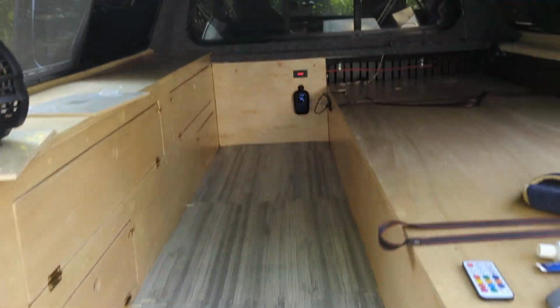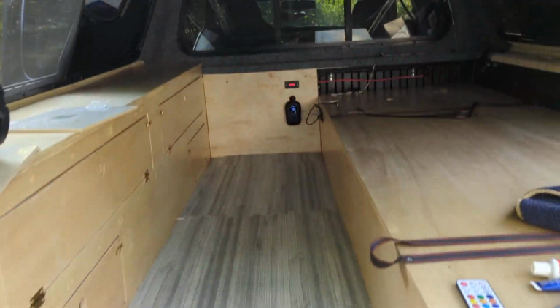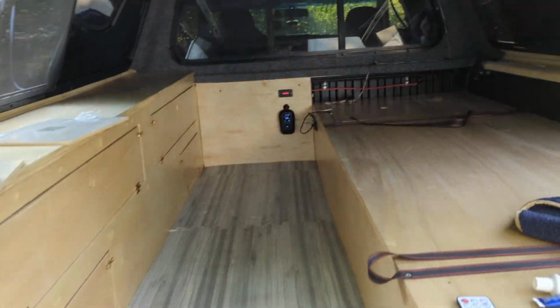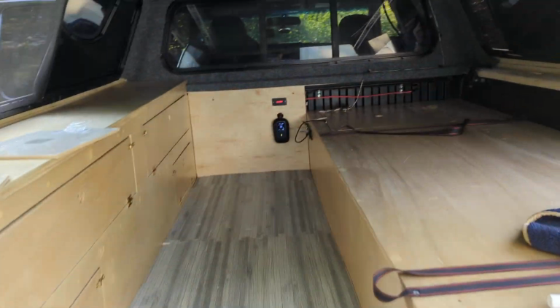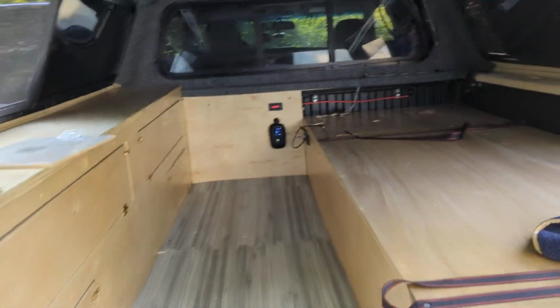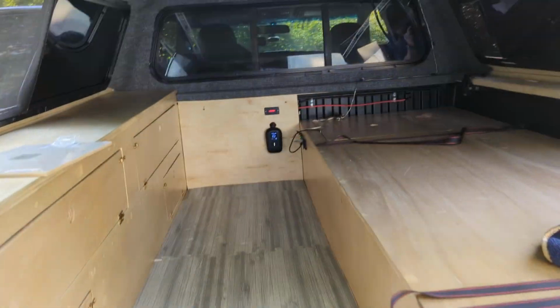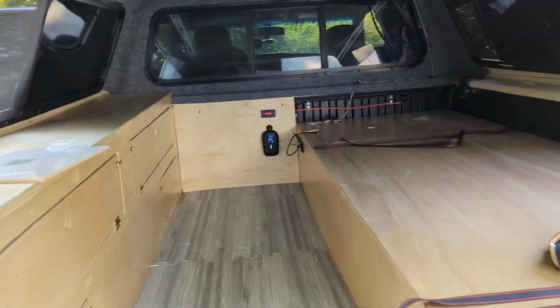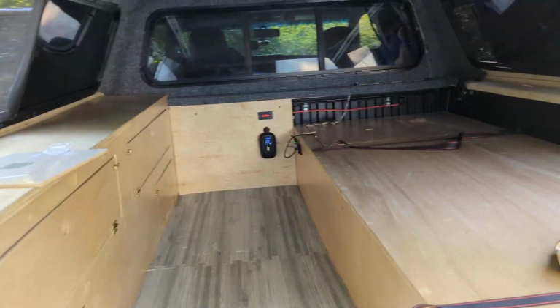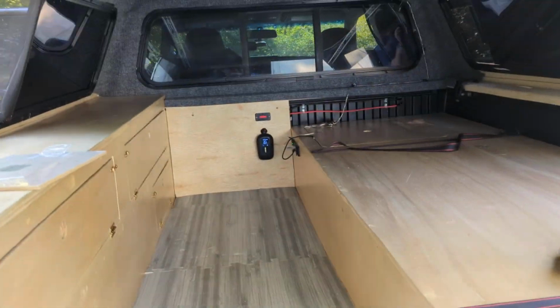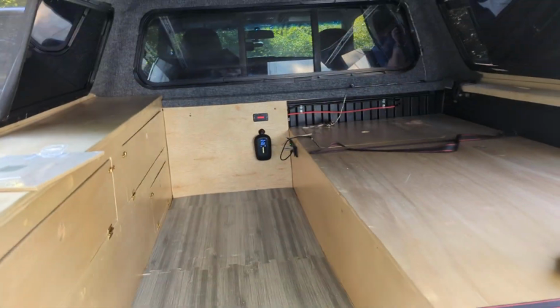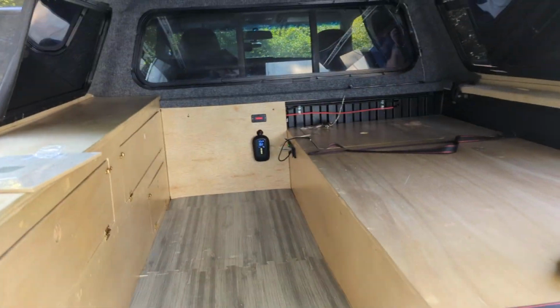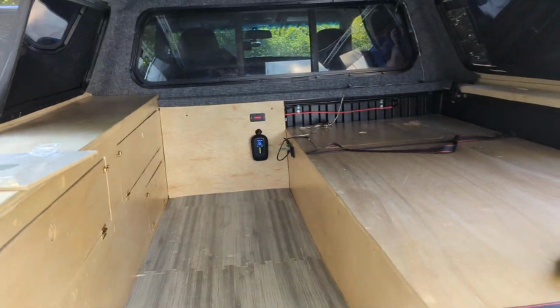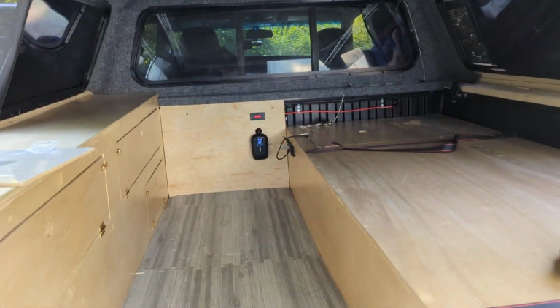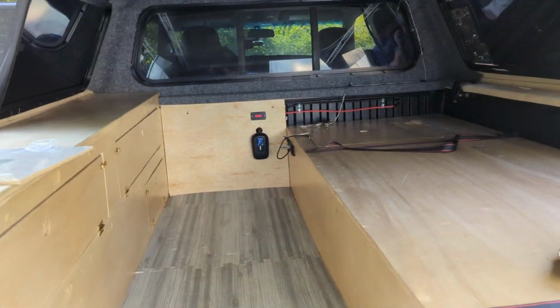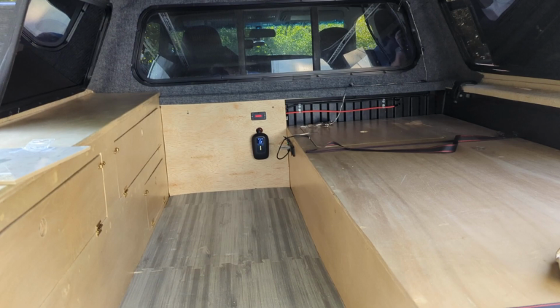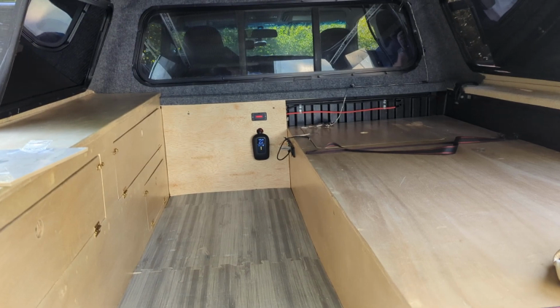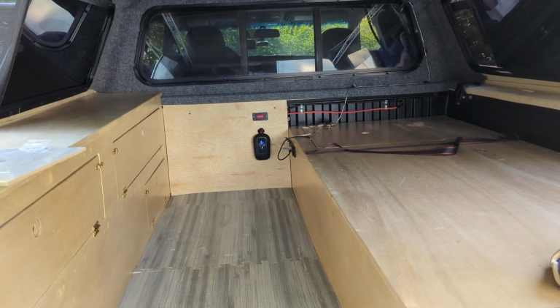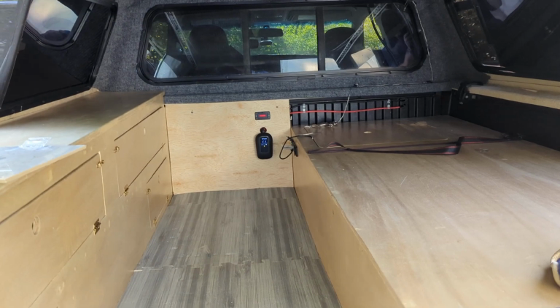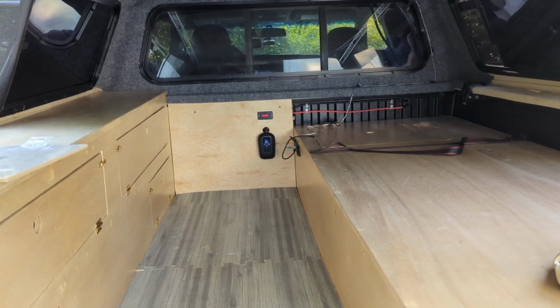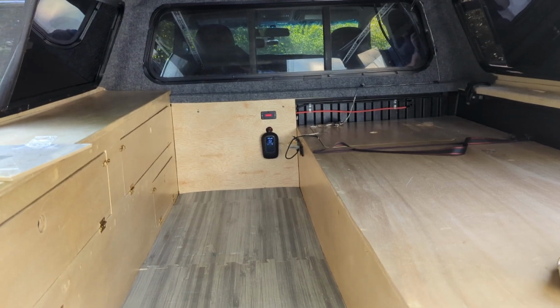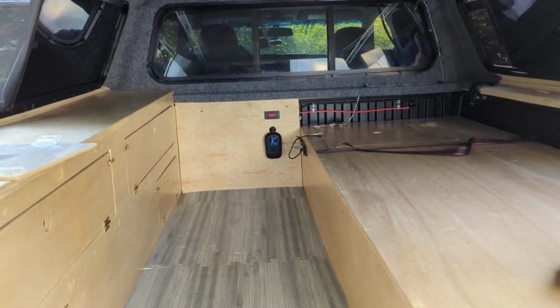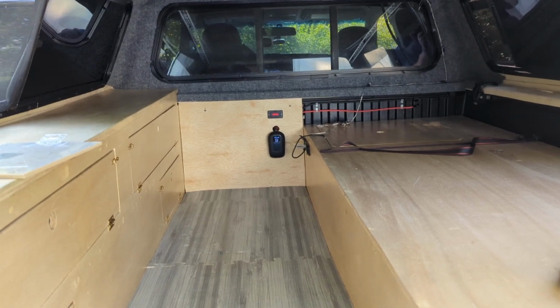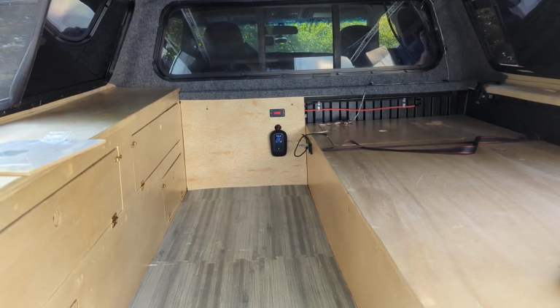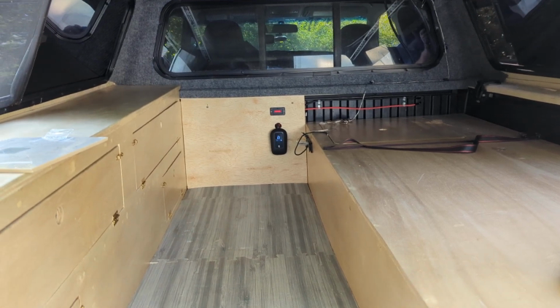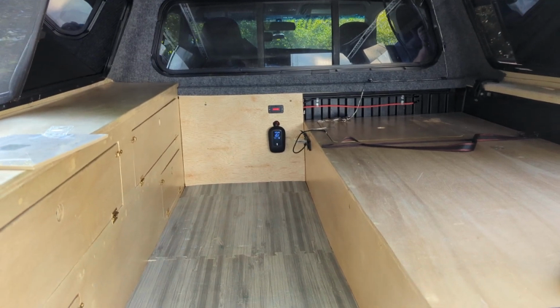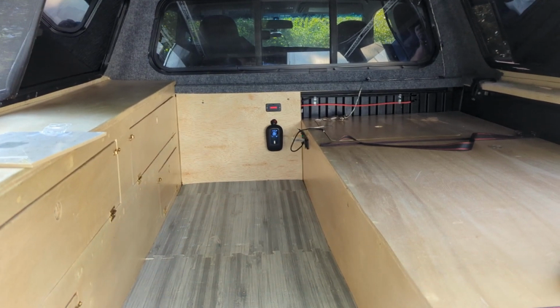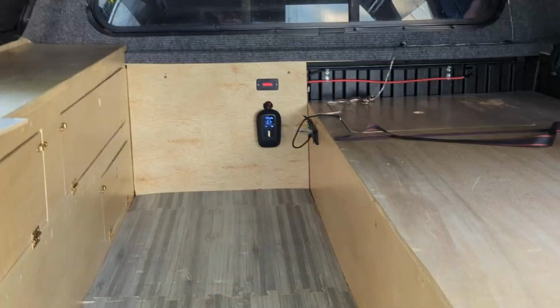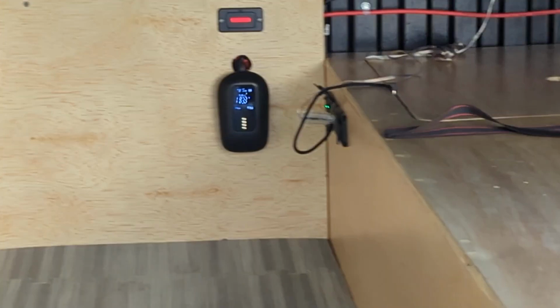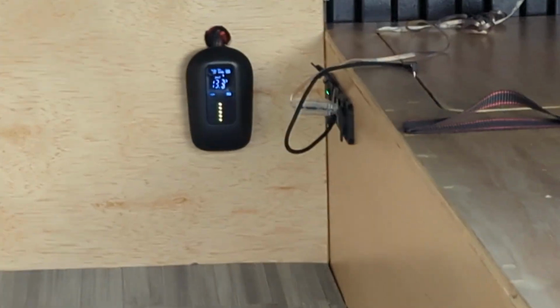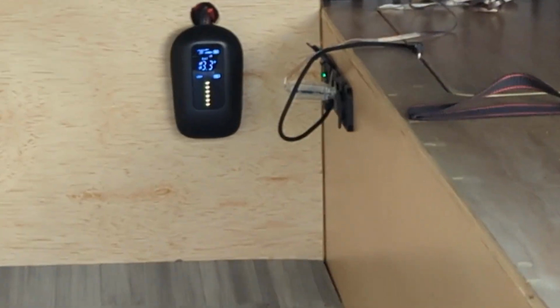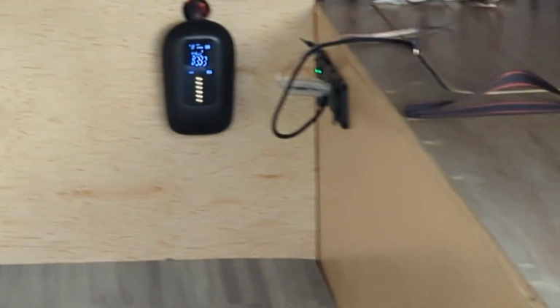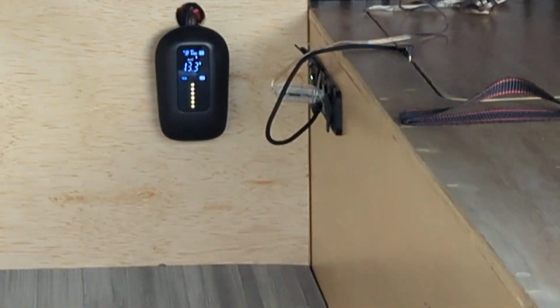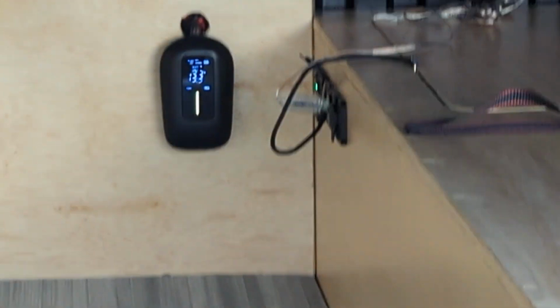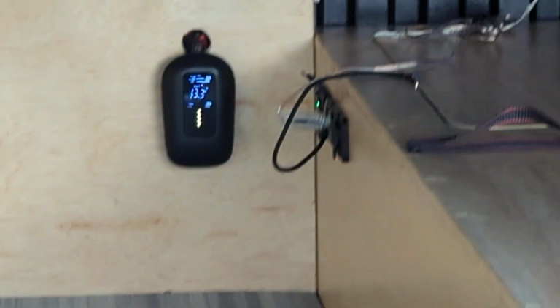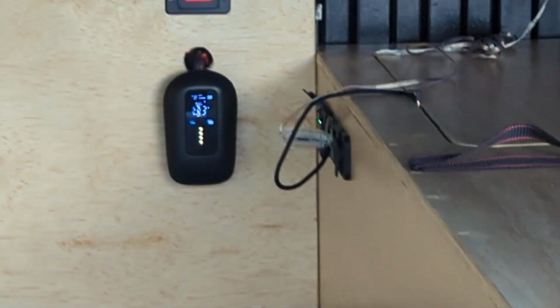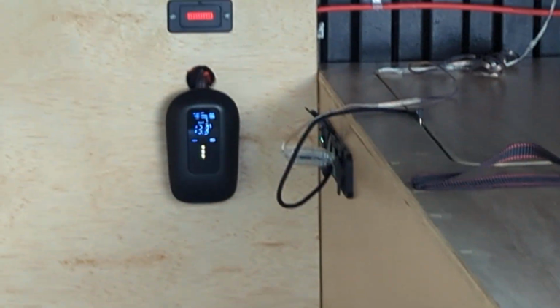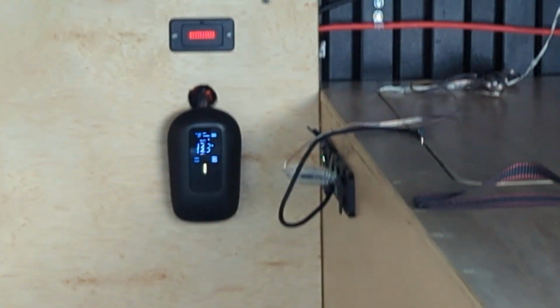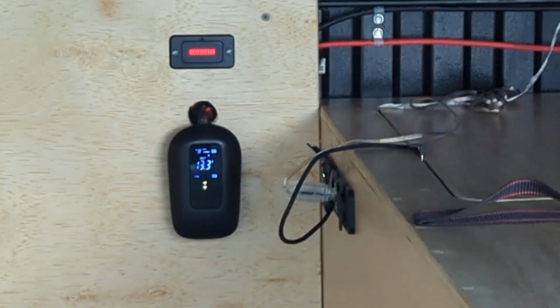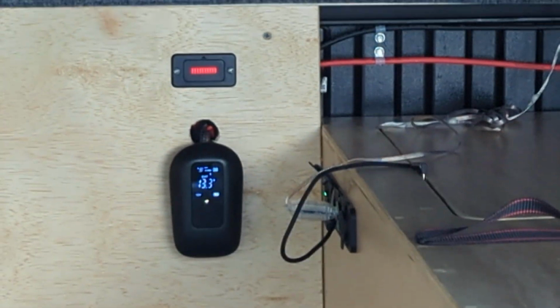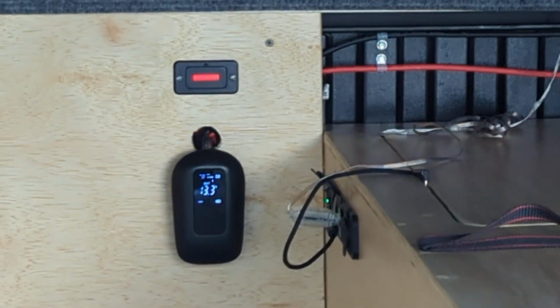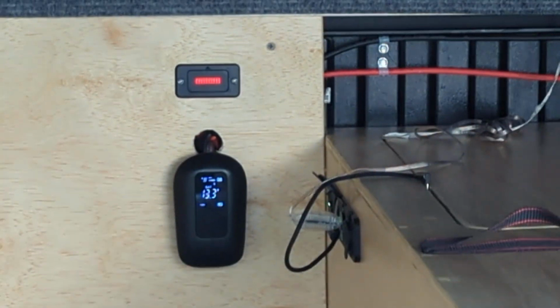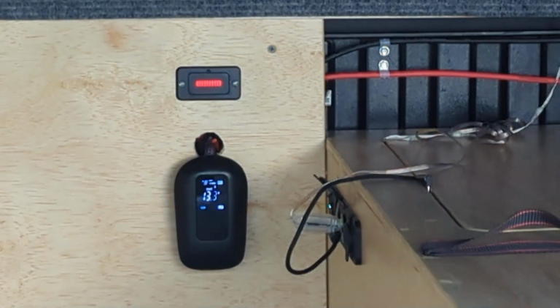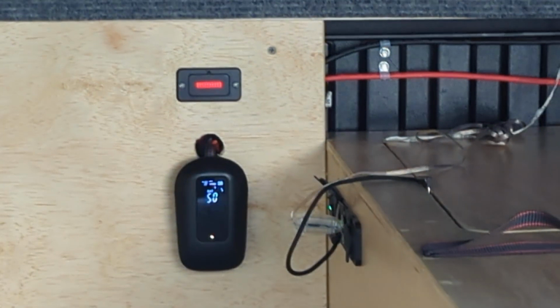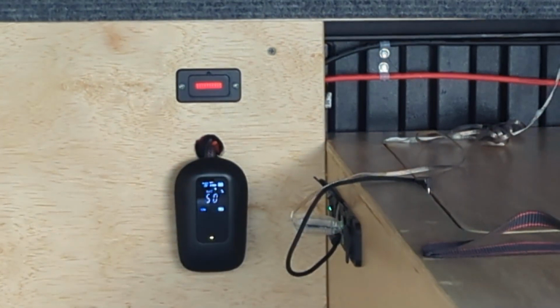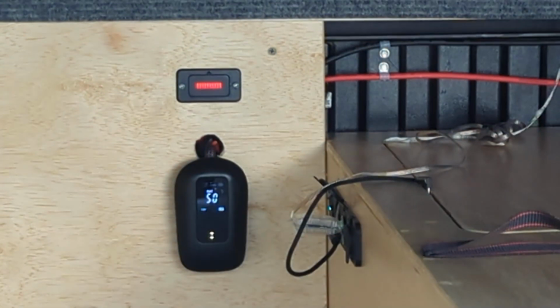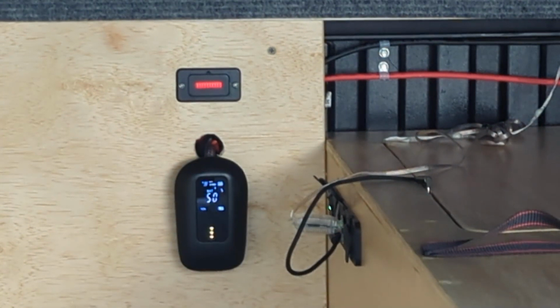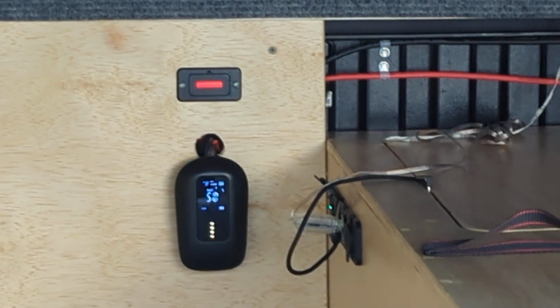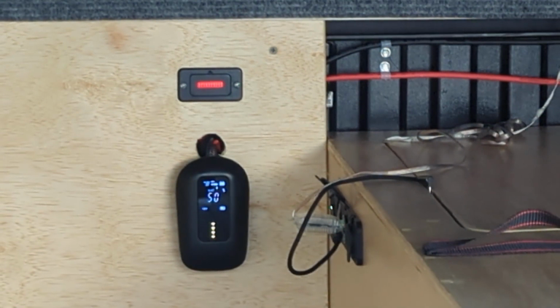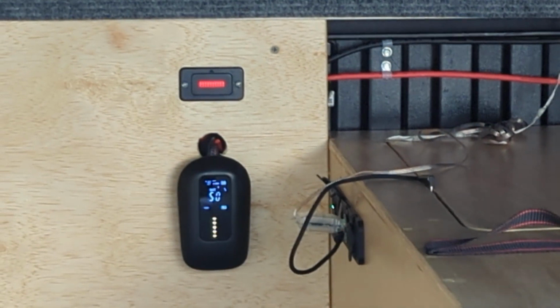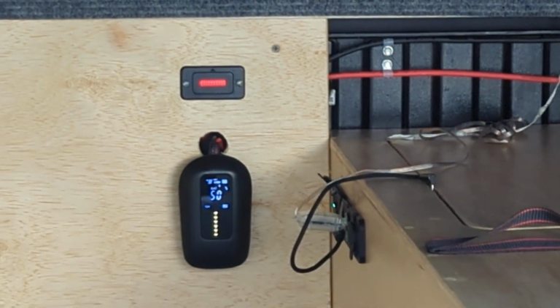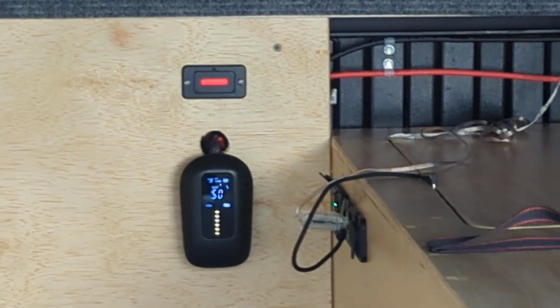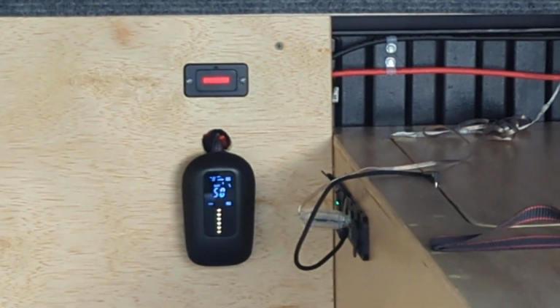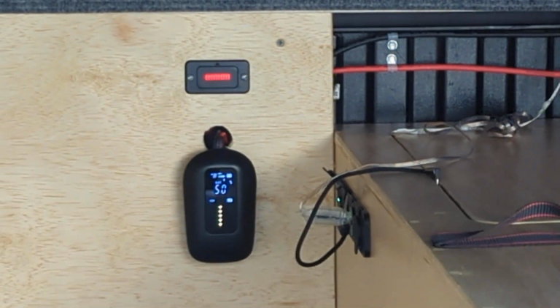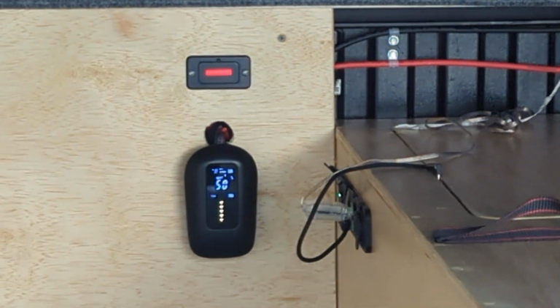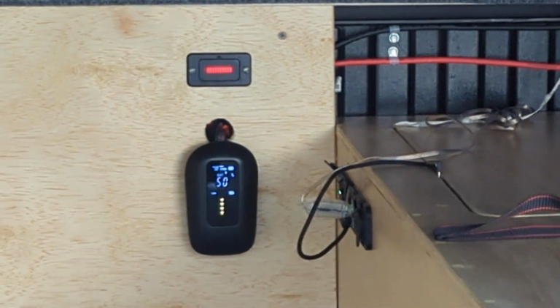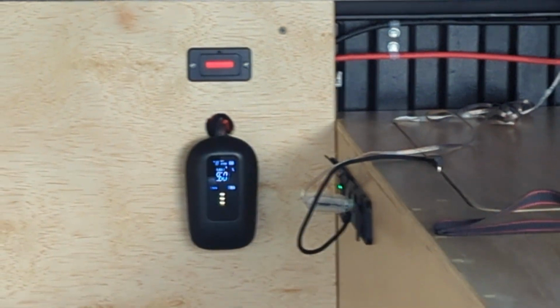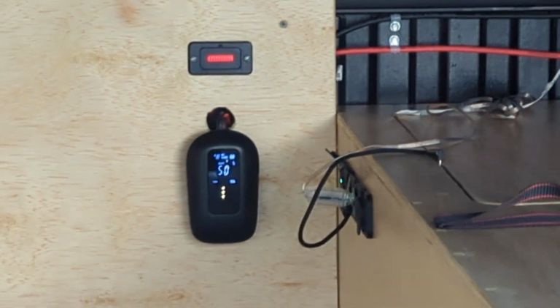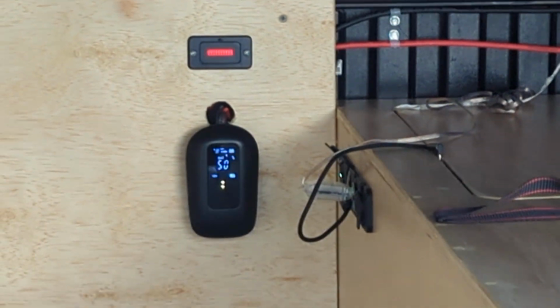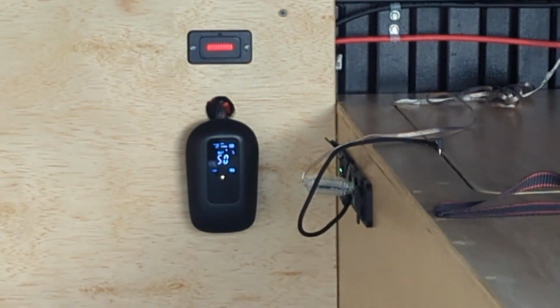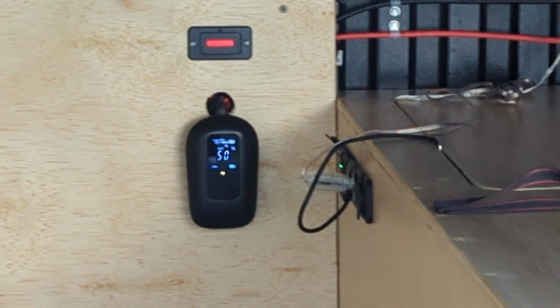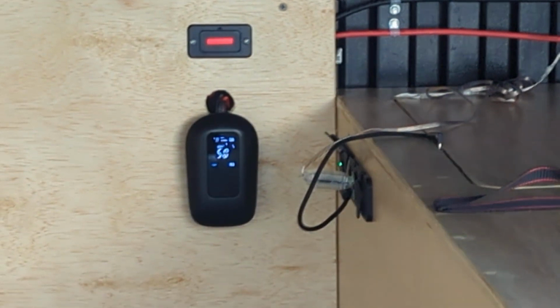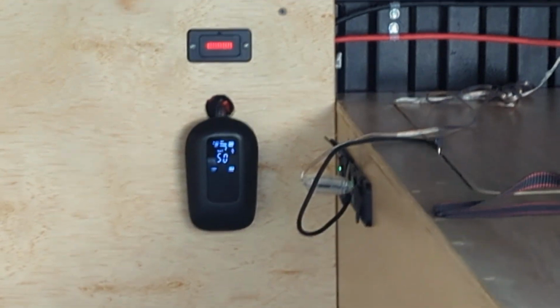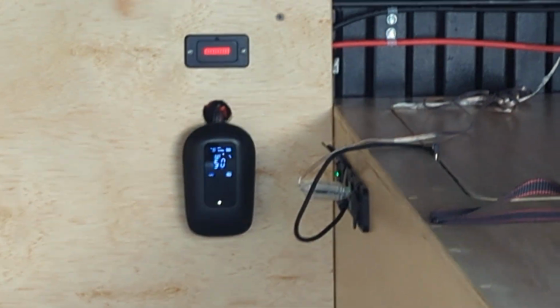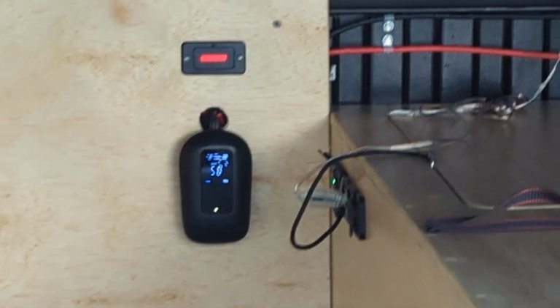So I put a solar panel in the truck today. Here's the MPPT Bluetooth controller.